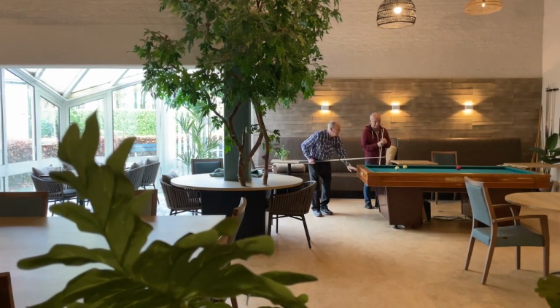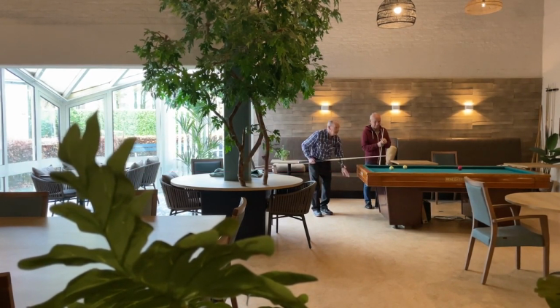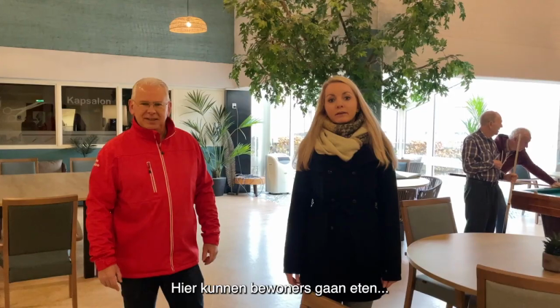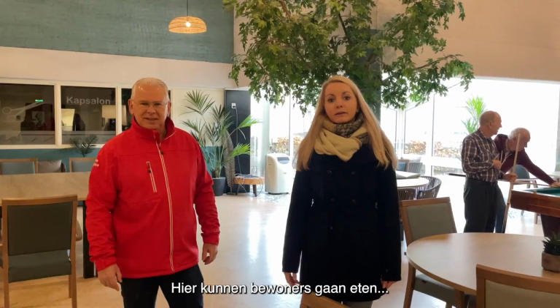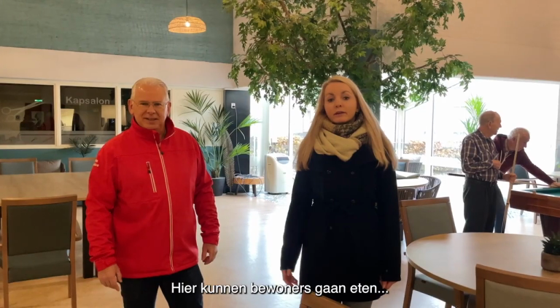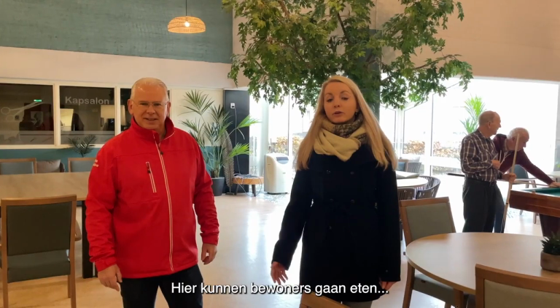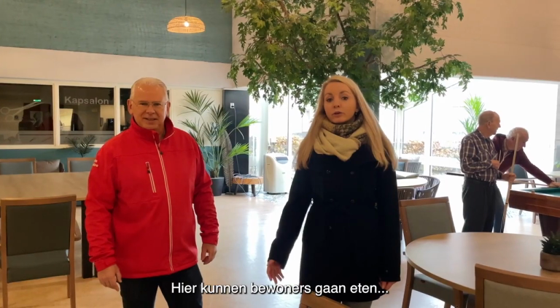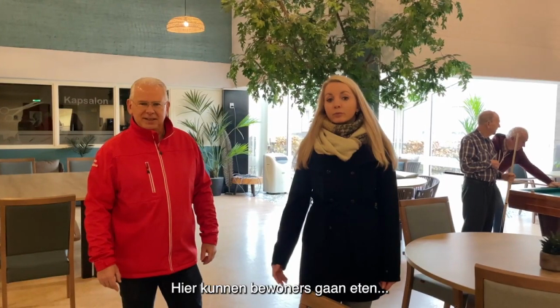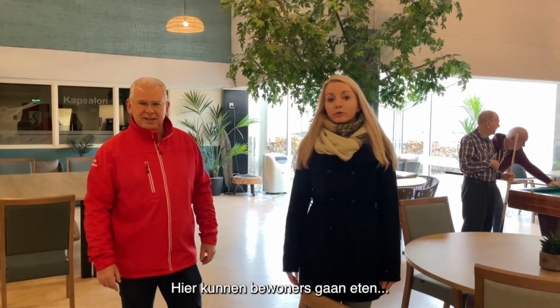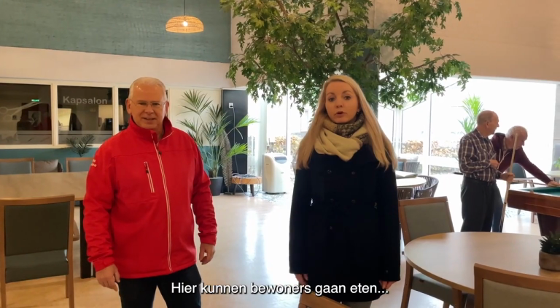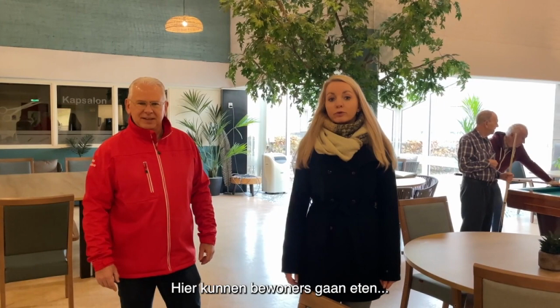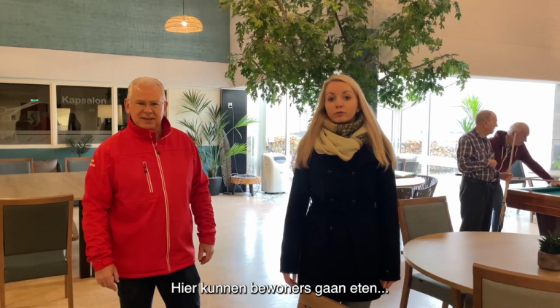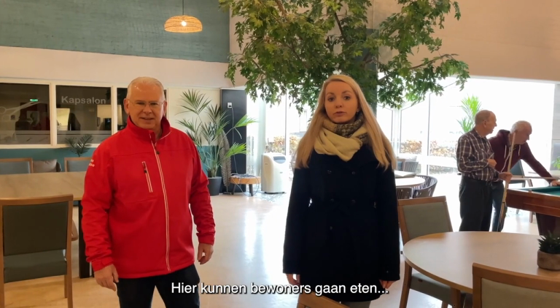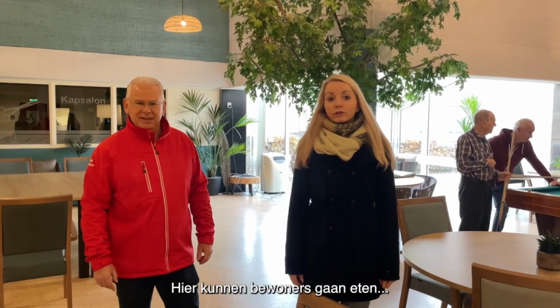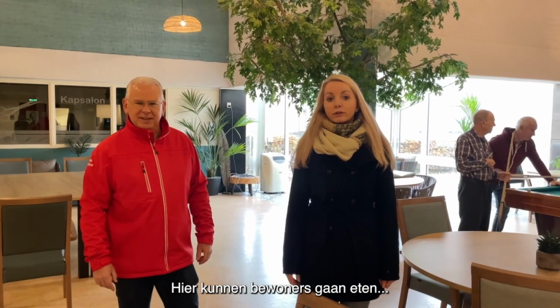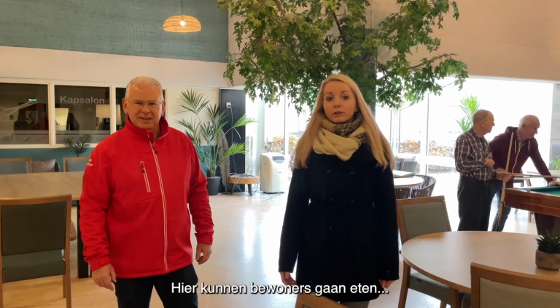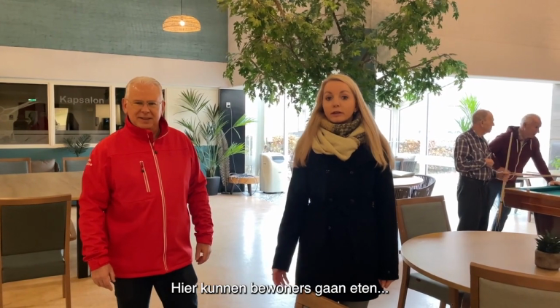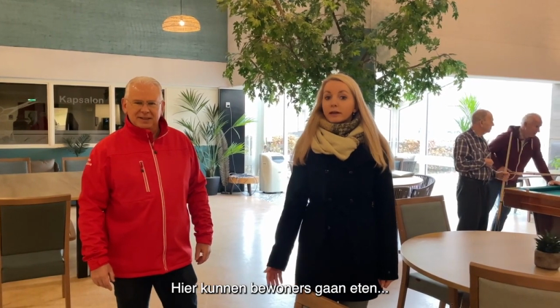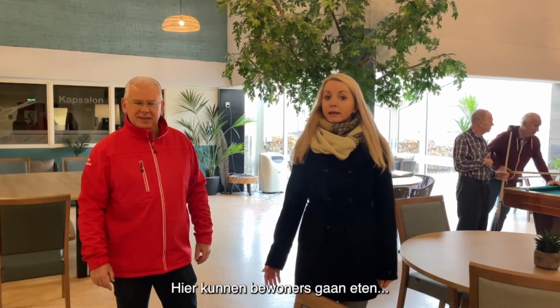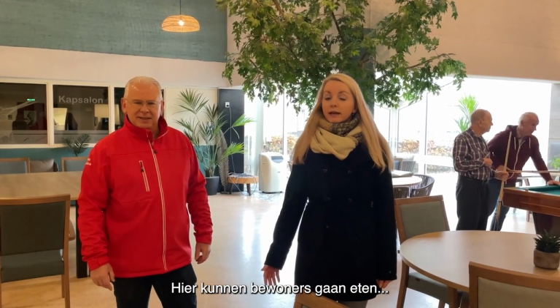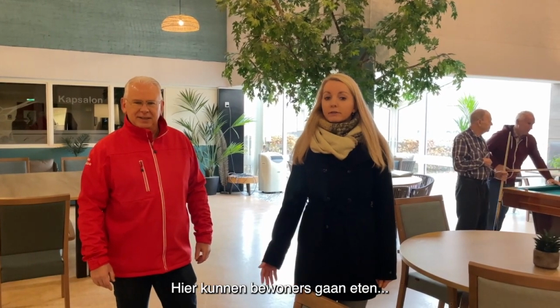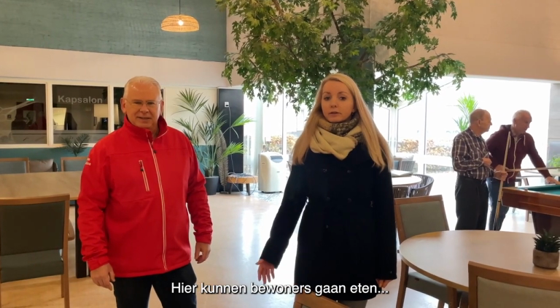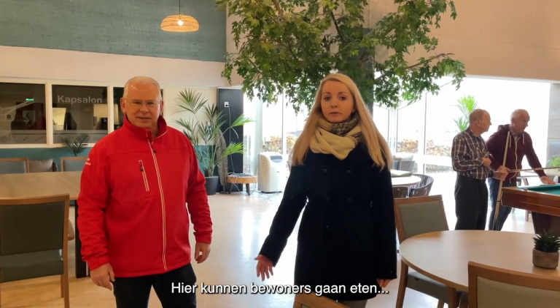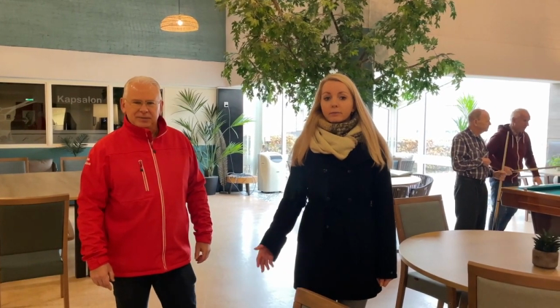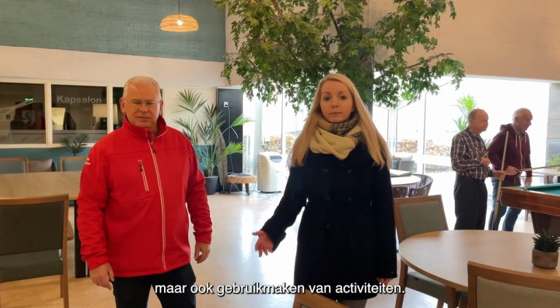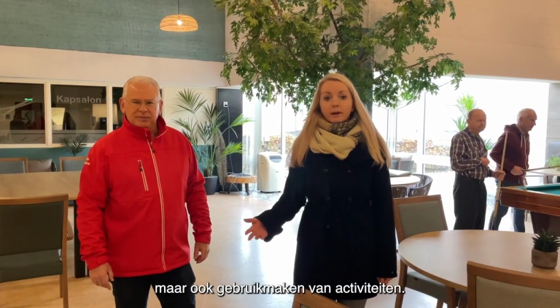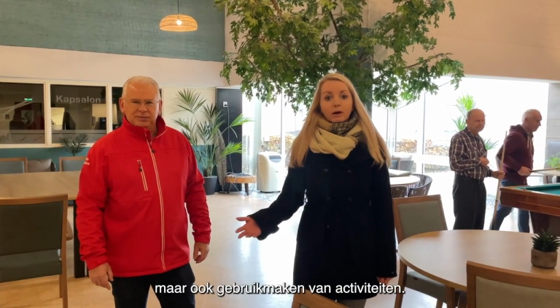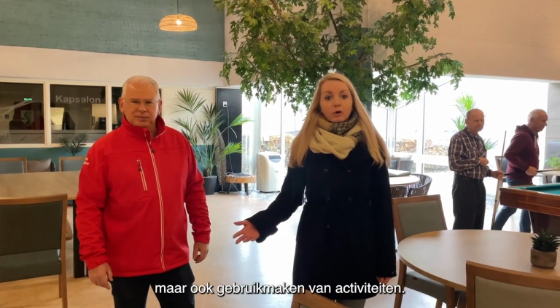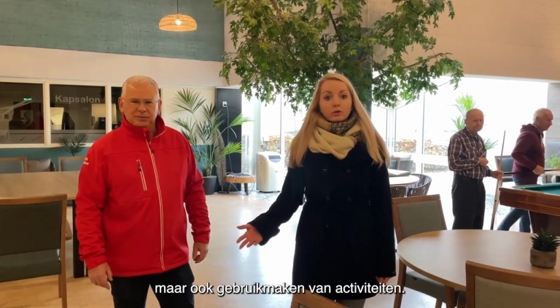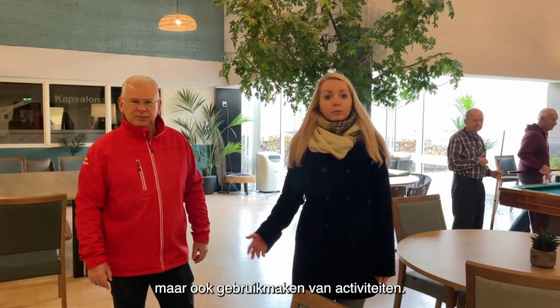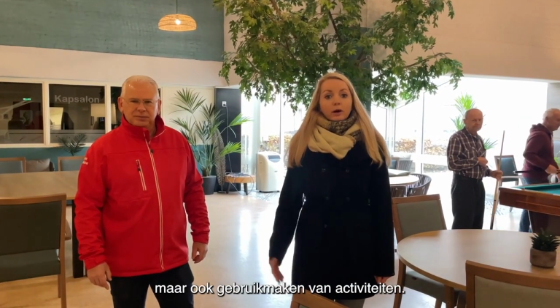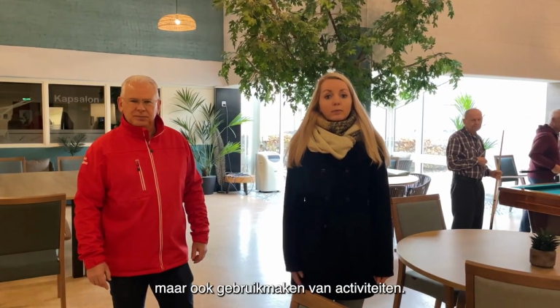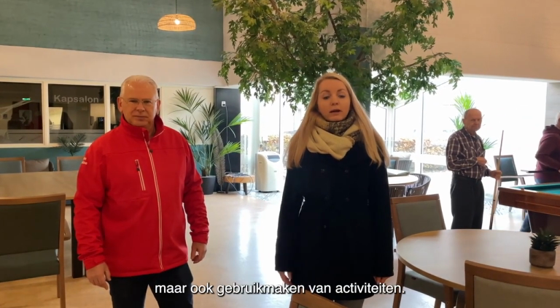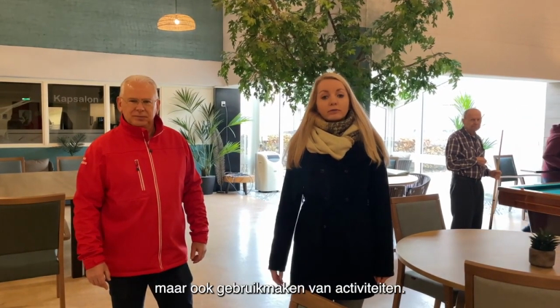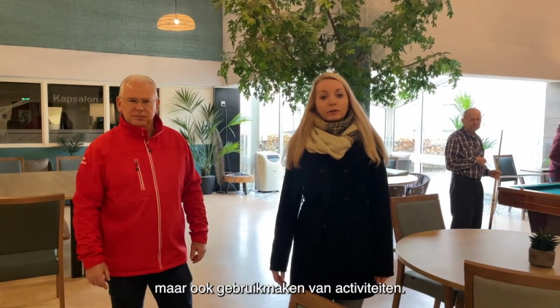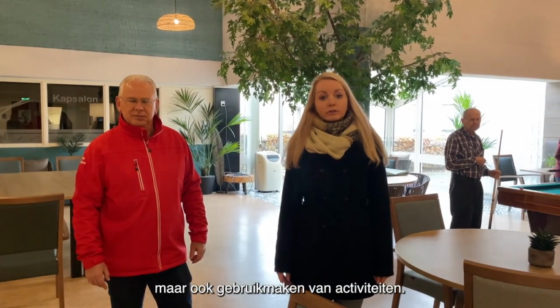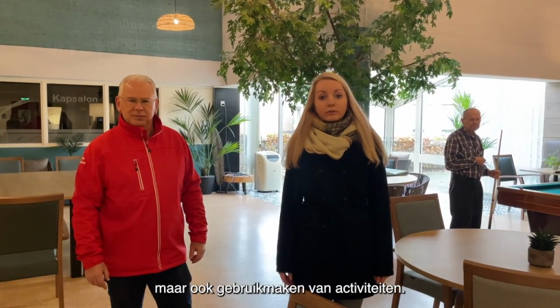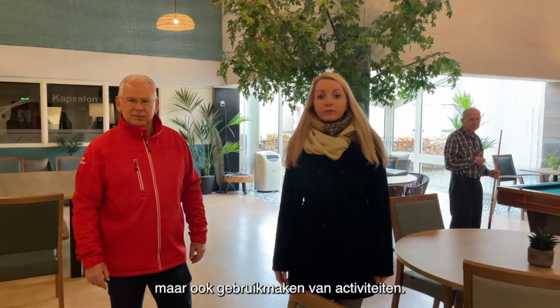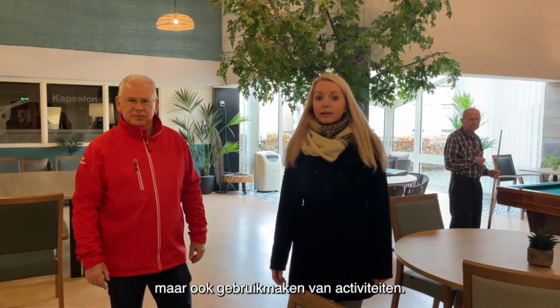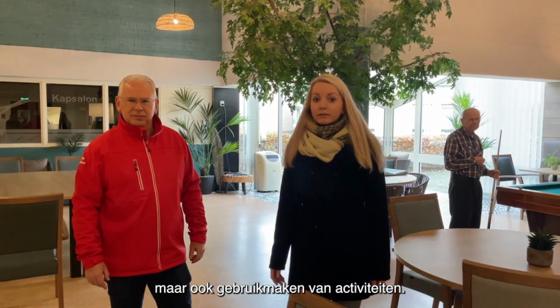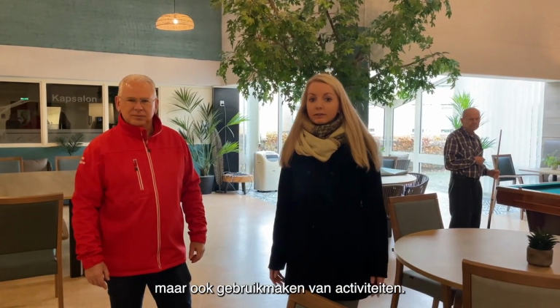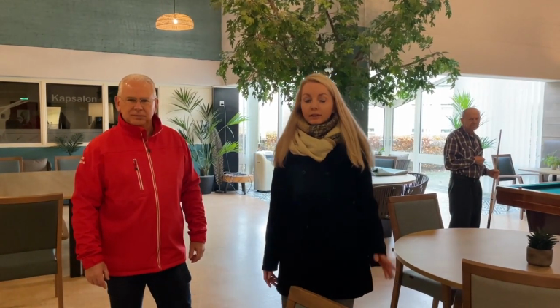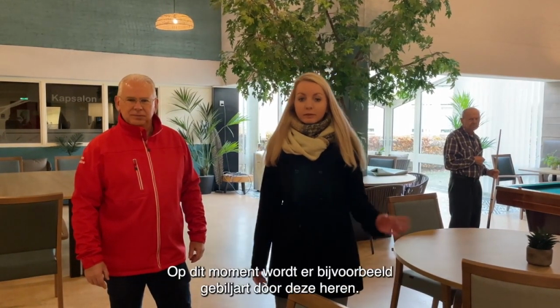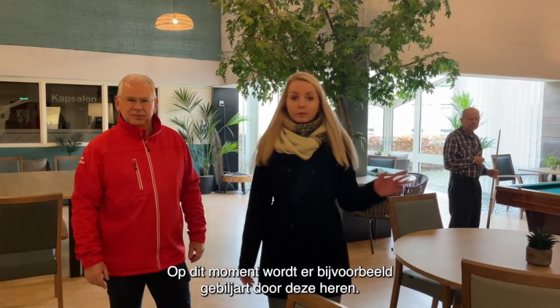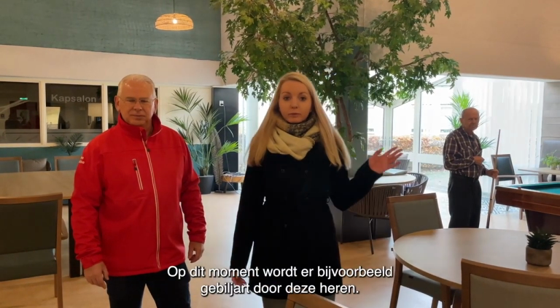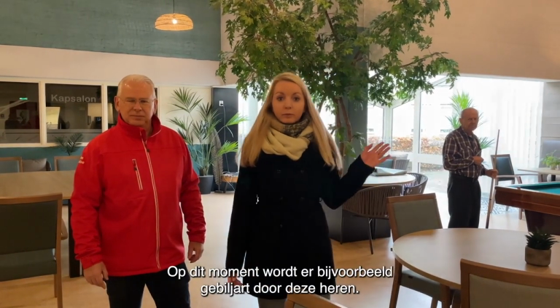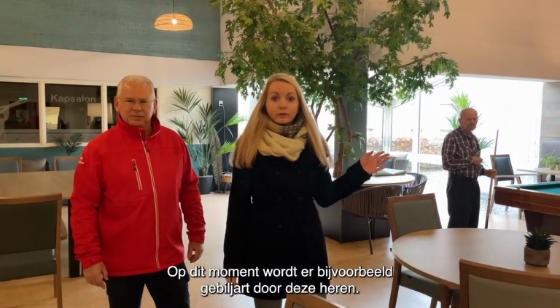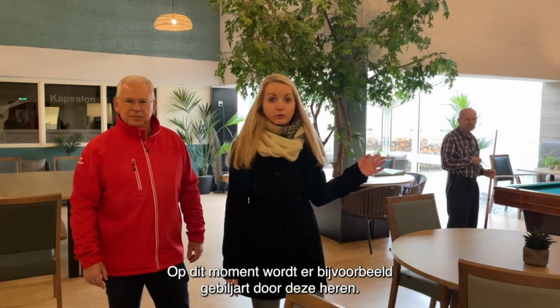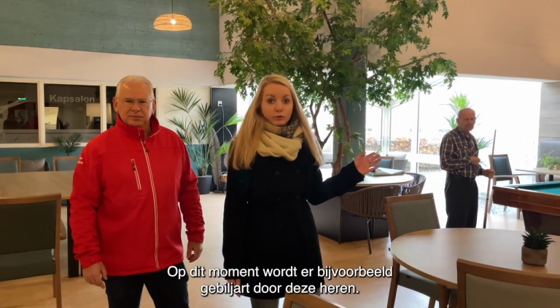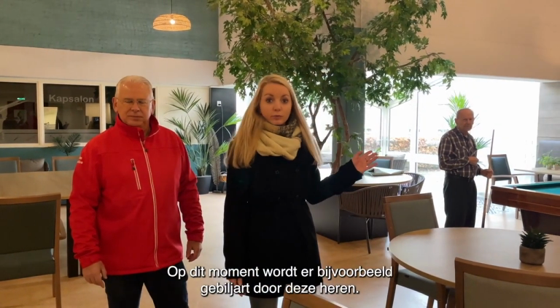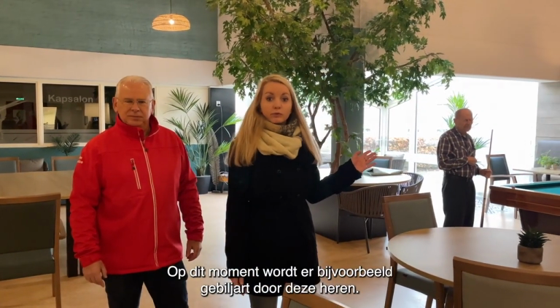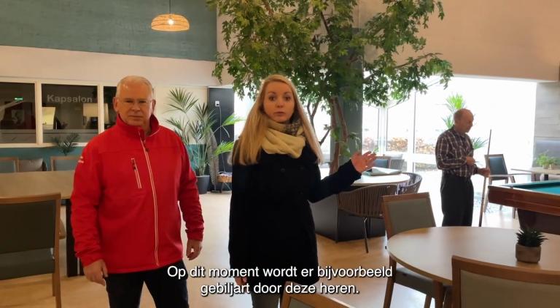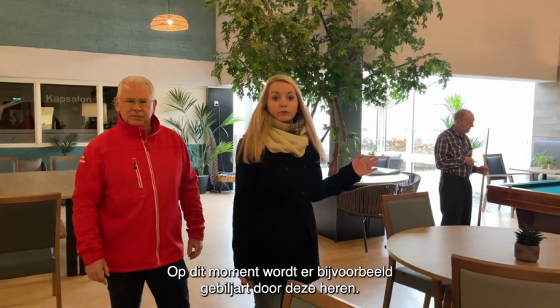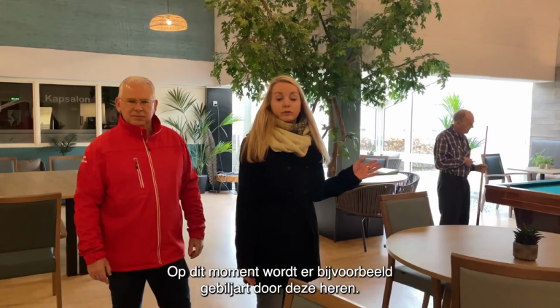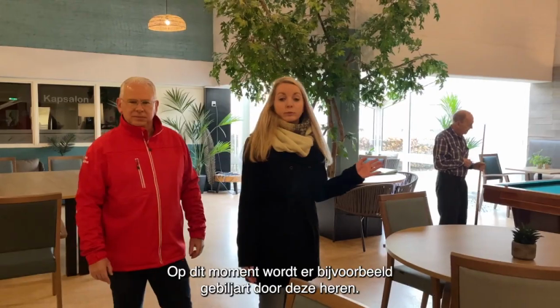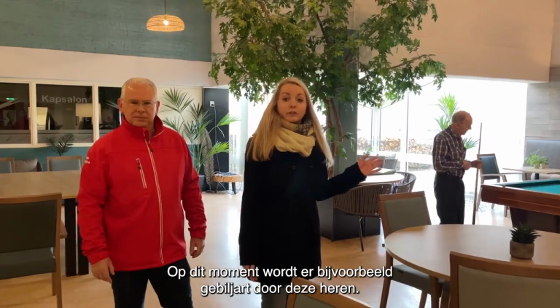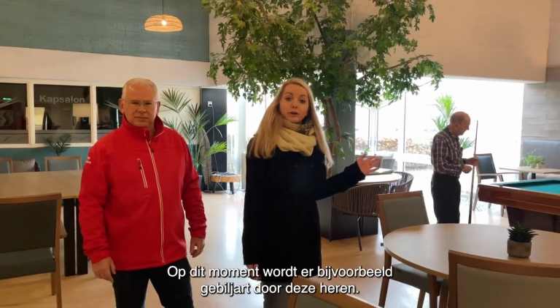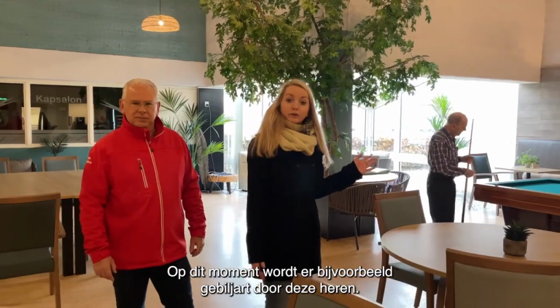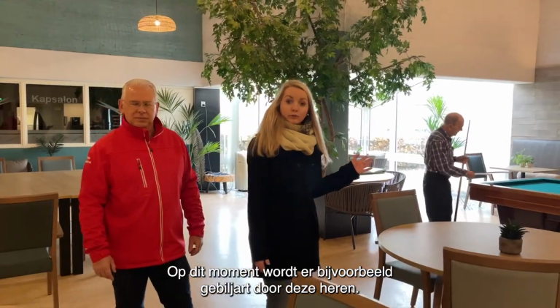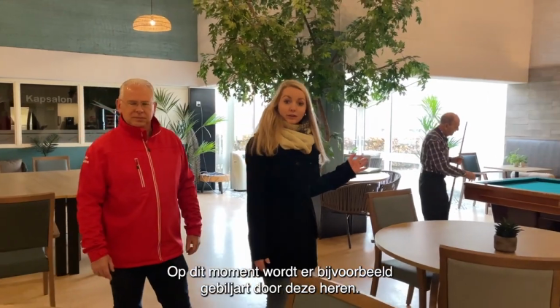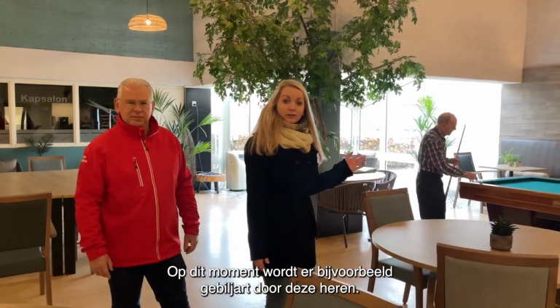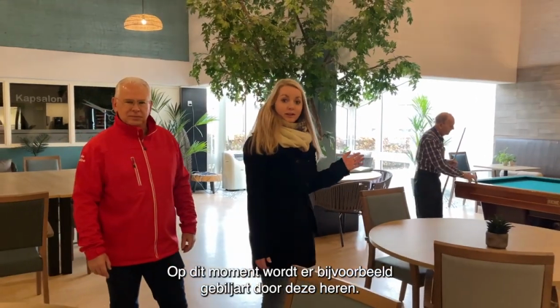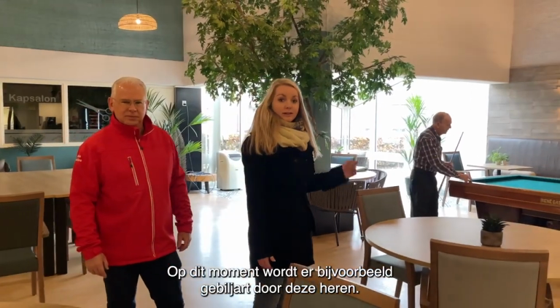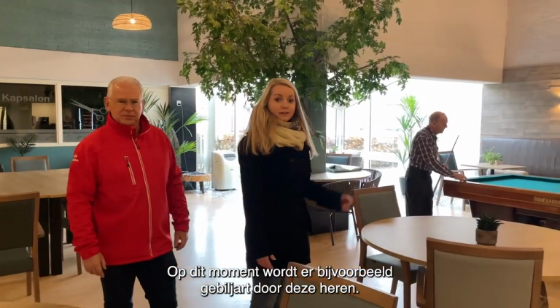Hier kunnen bewoners gaan eten maar ook gebruik maken van activiteiten. Op dit moment wordt er bijvoorbeeld gebiljart door deze heren.